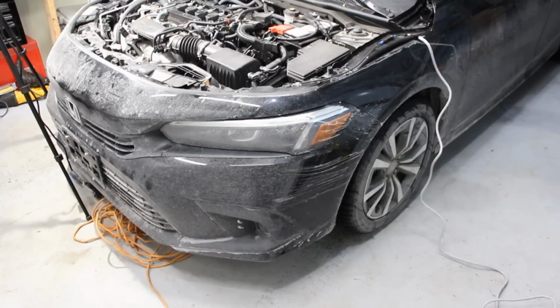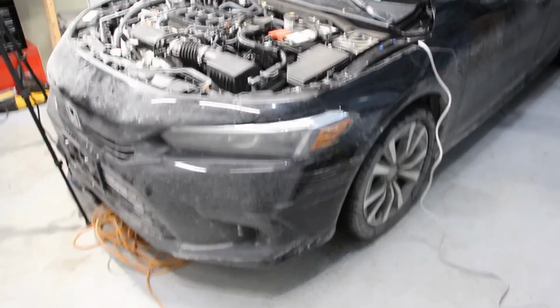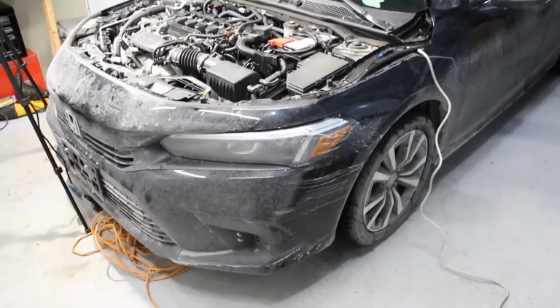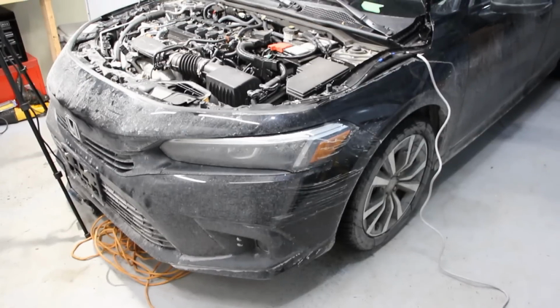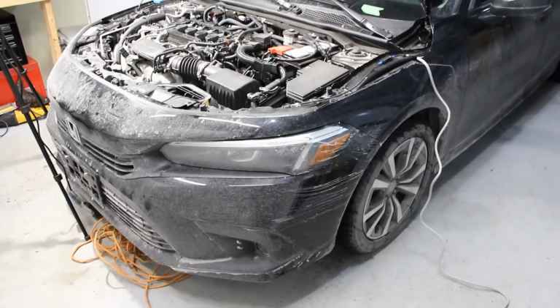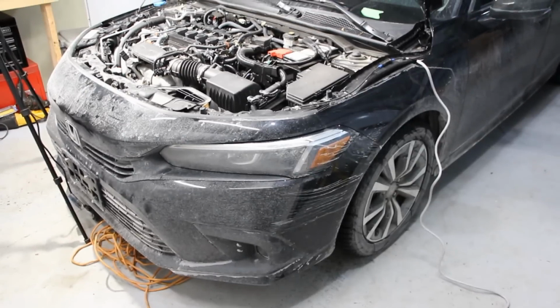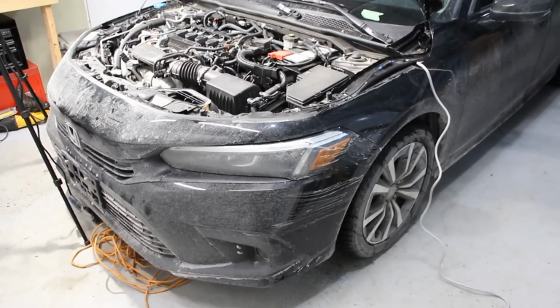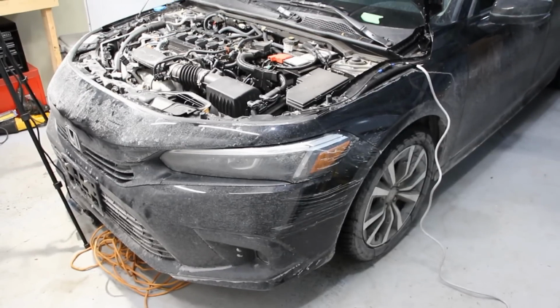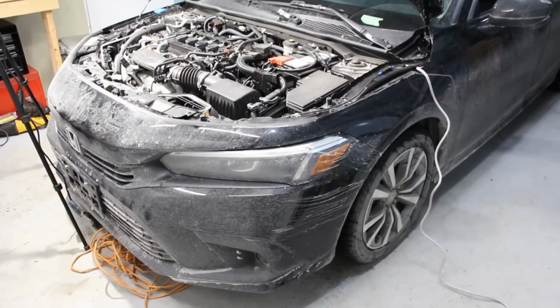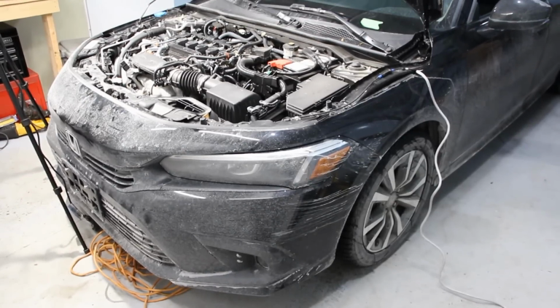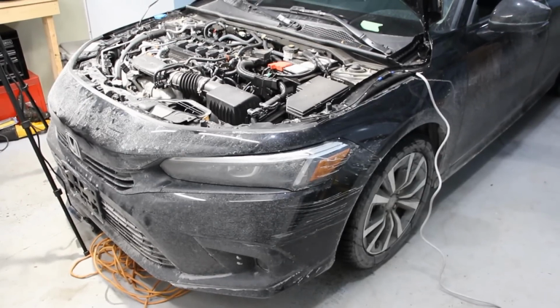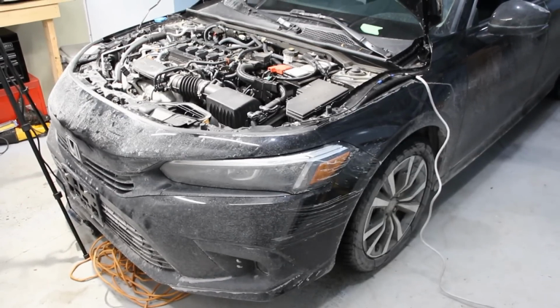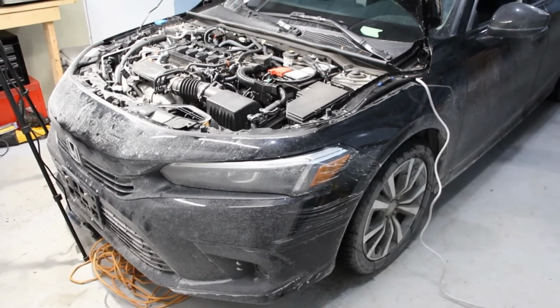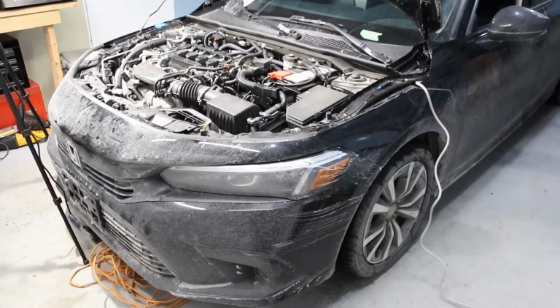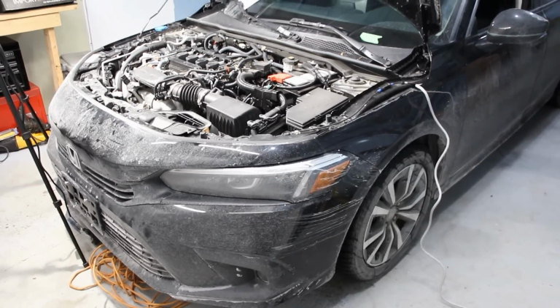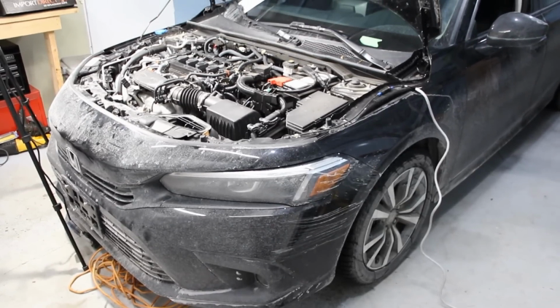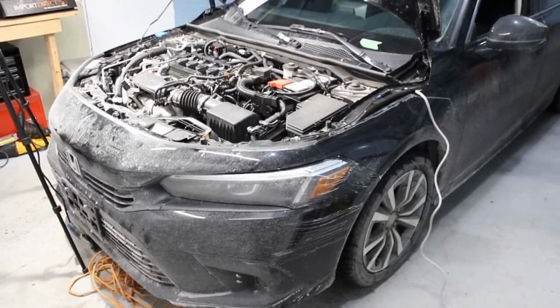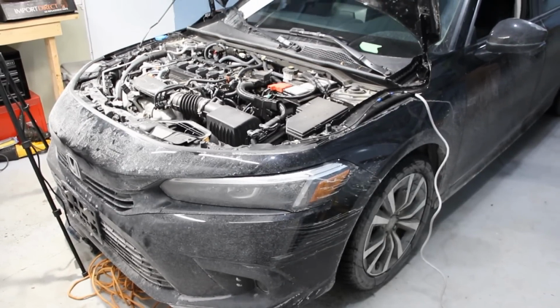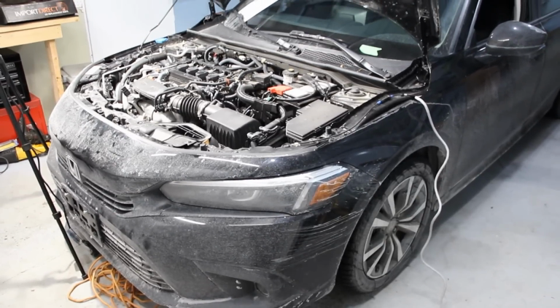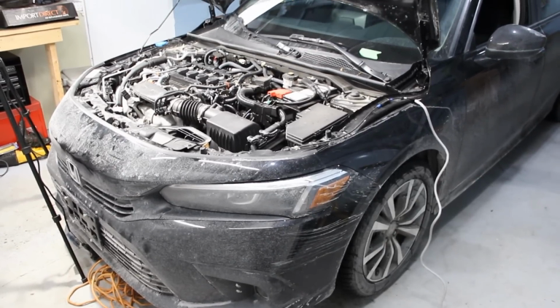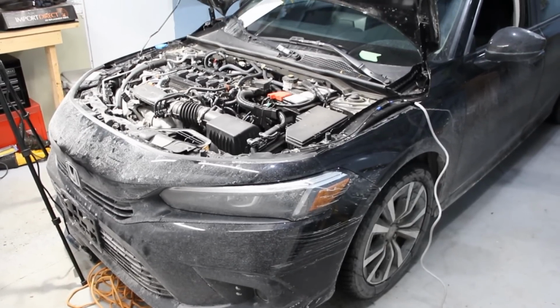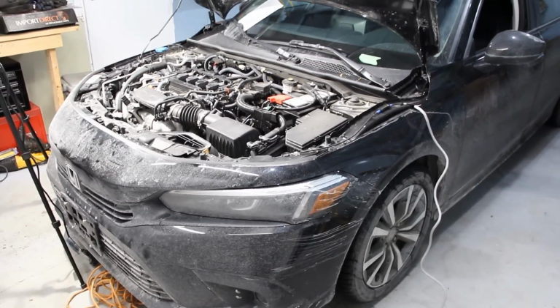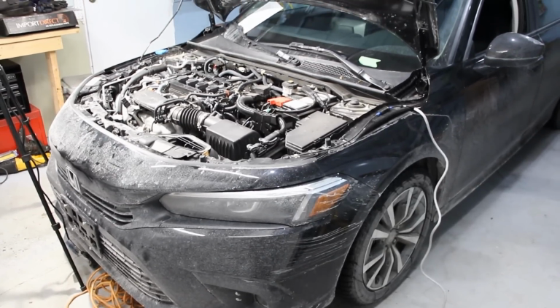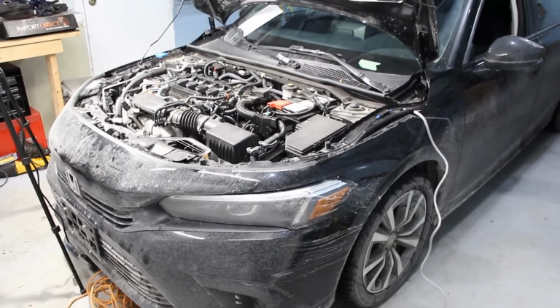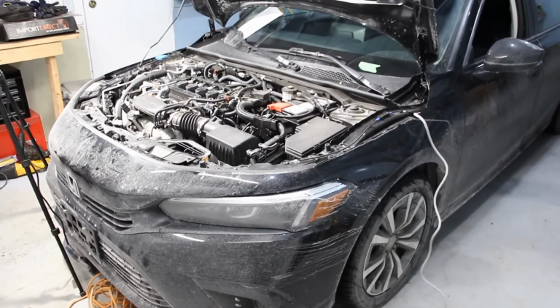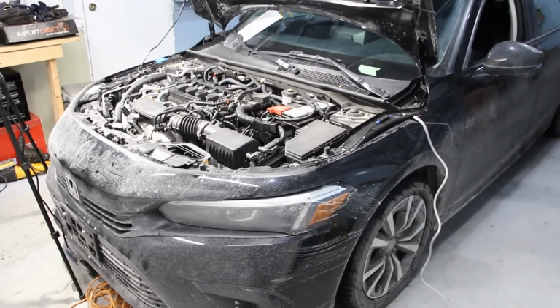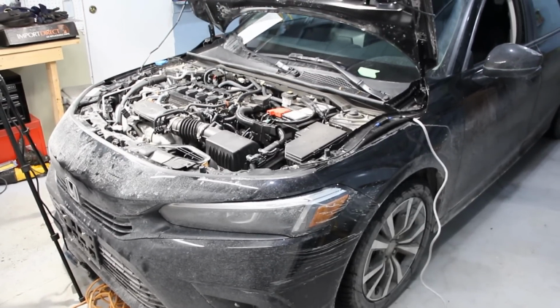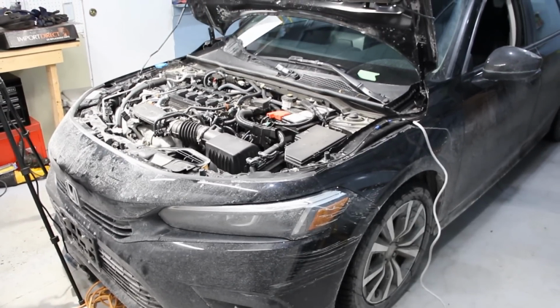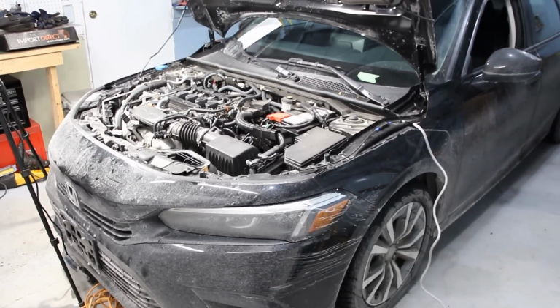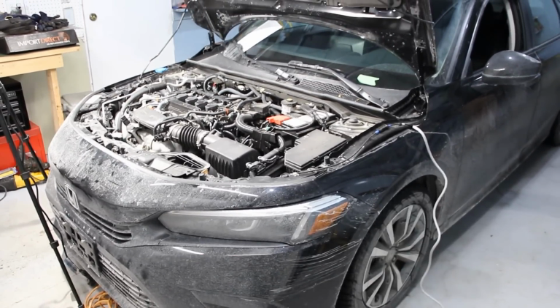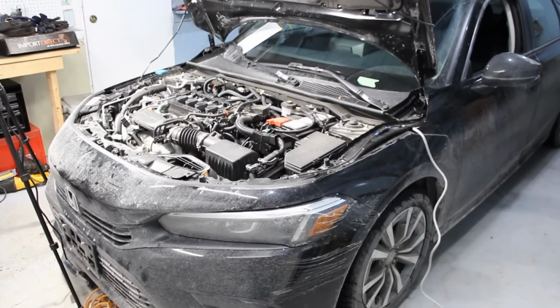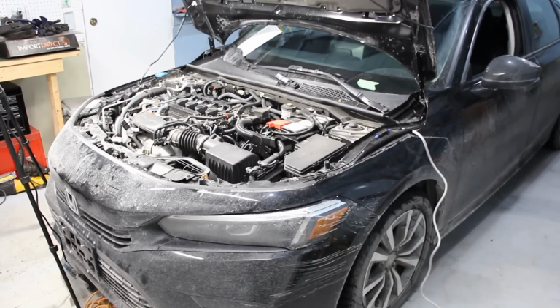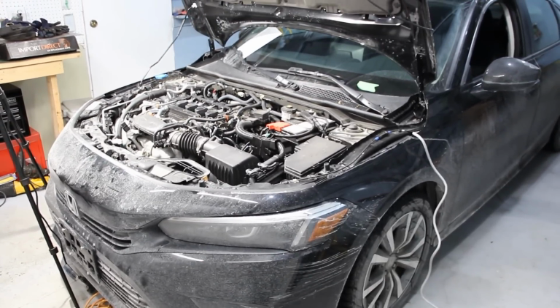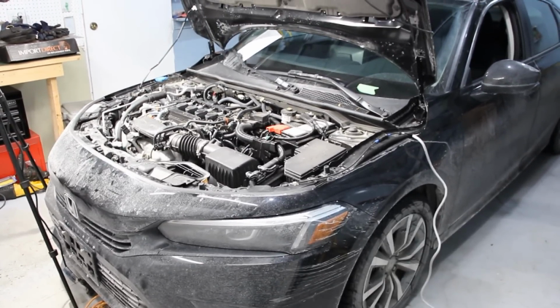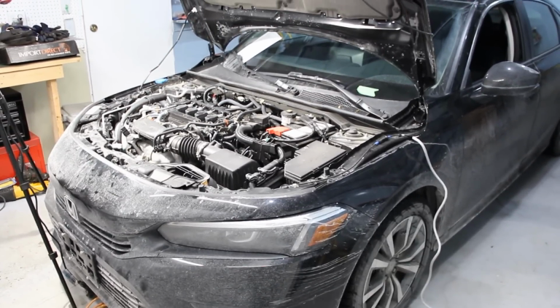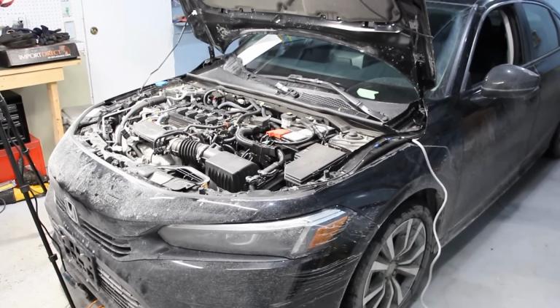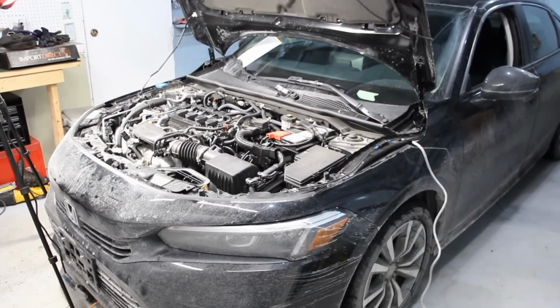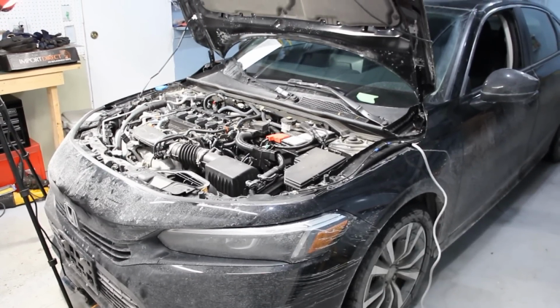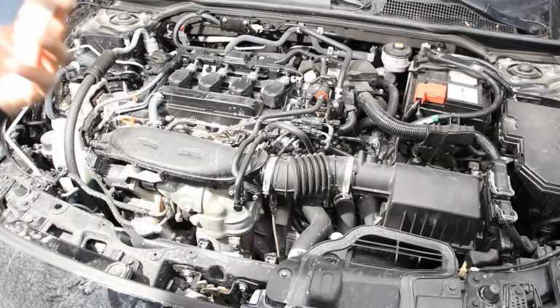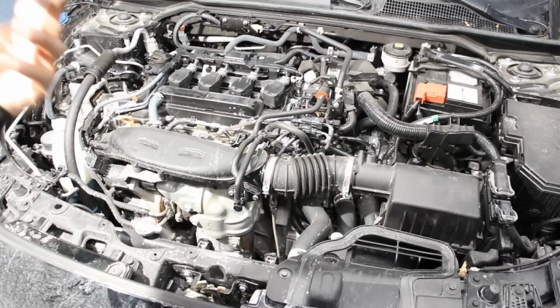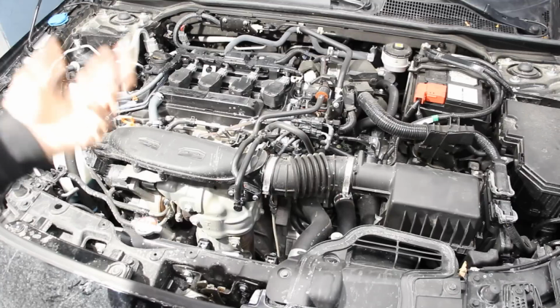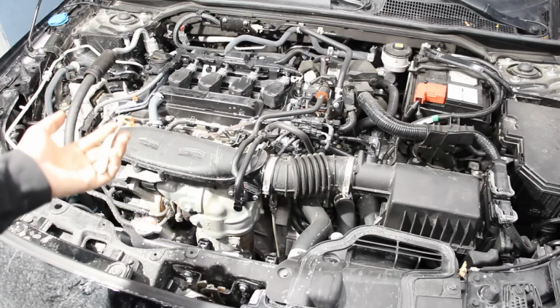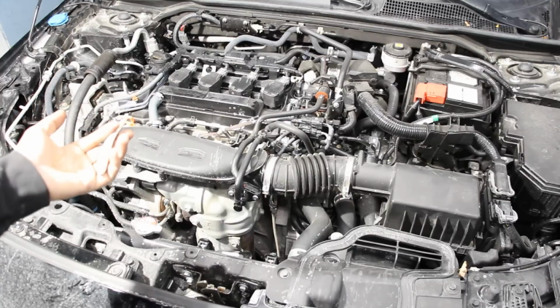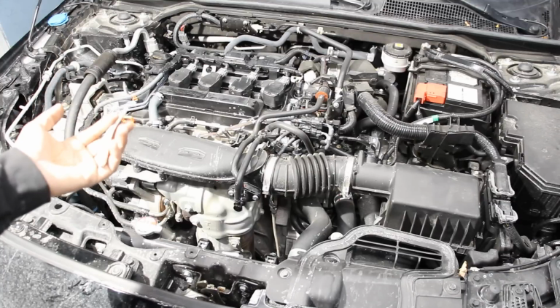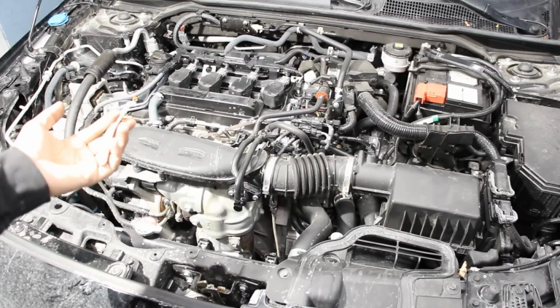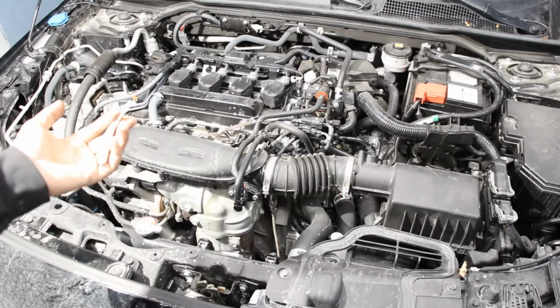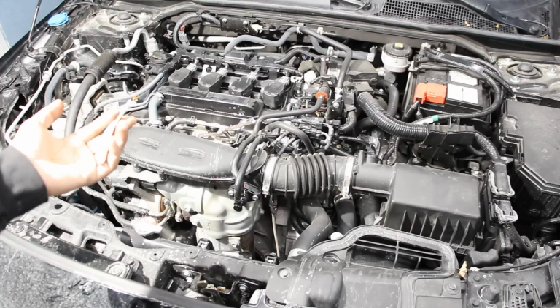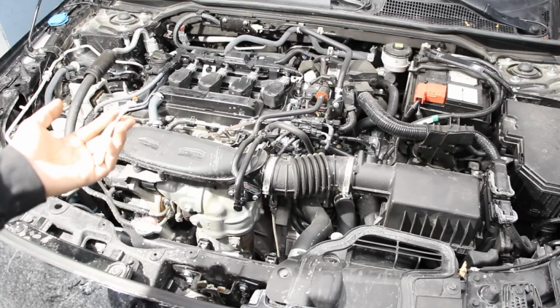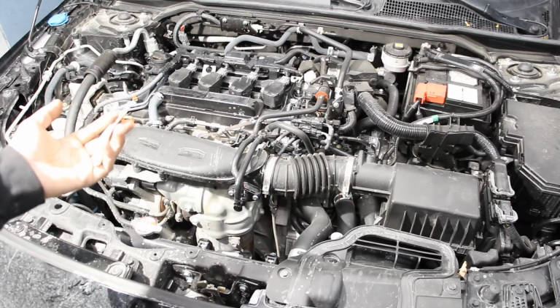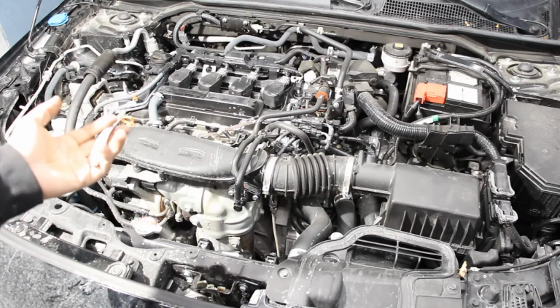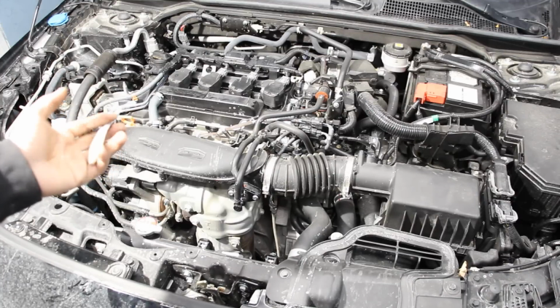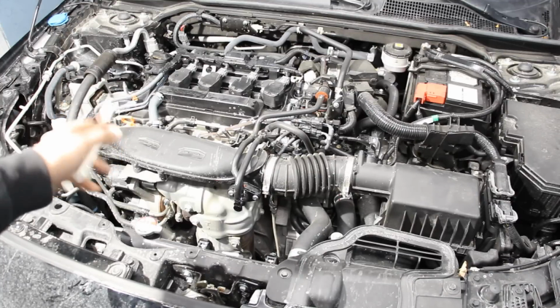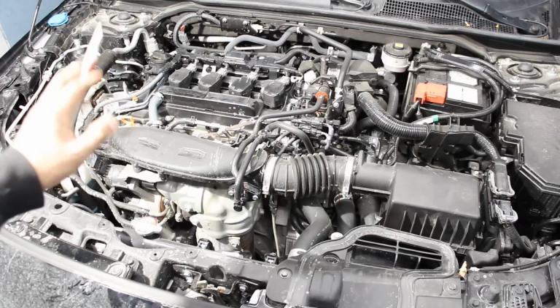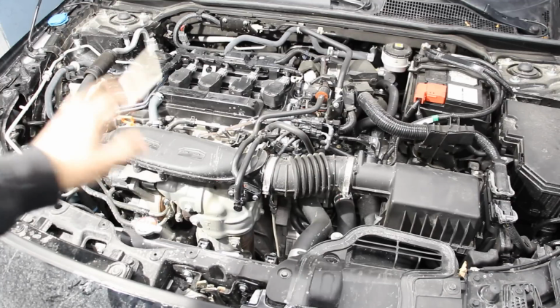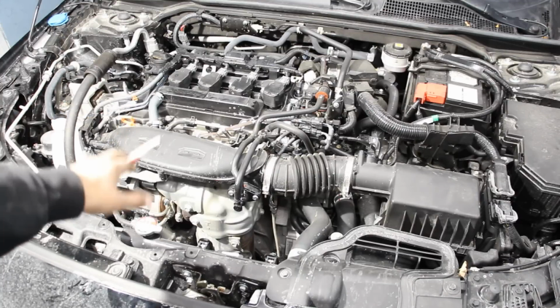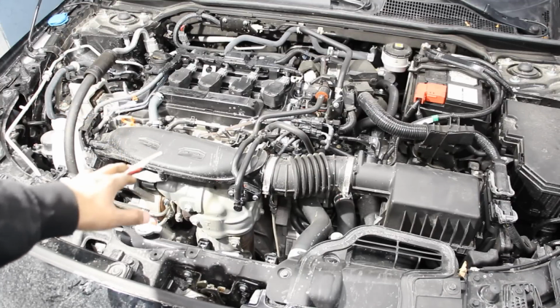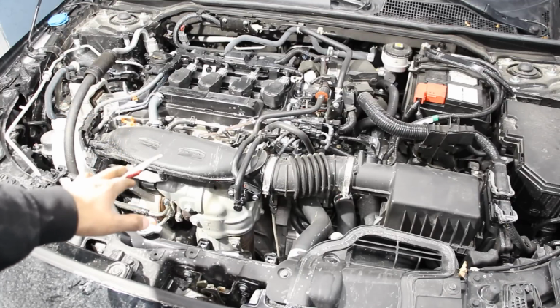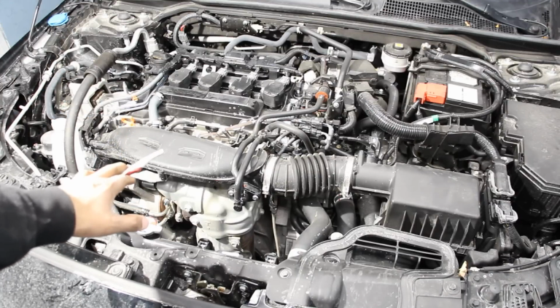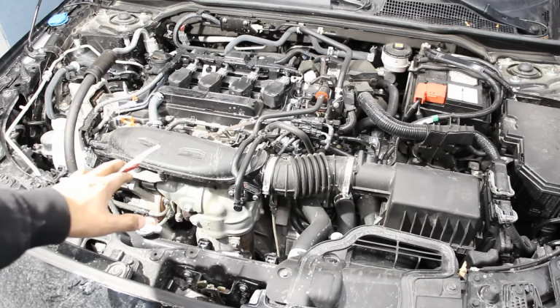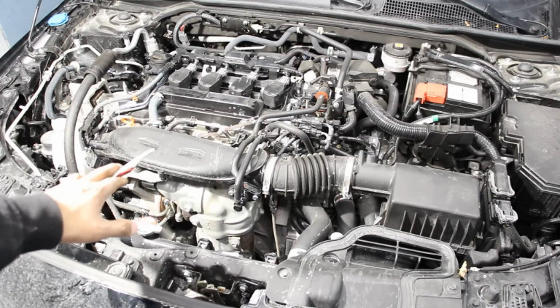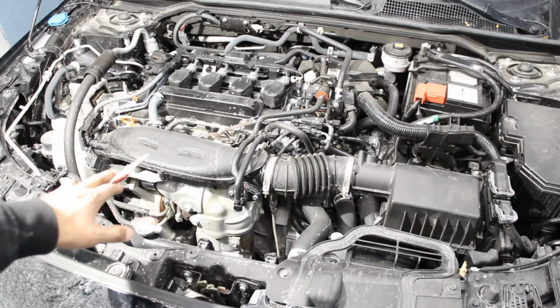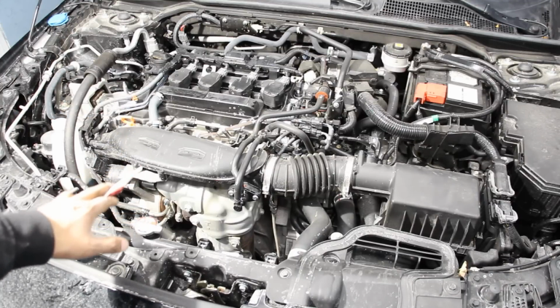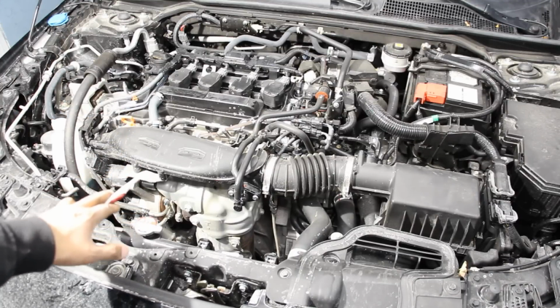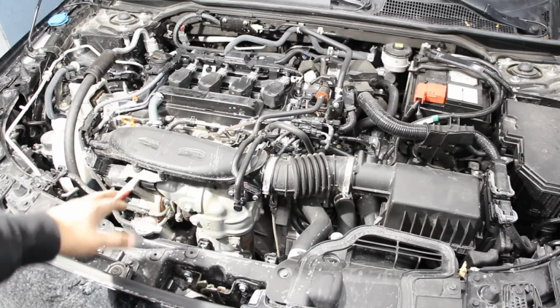Today we're going to be taking a look inside the Honda Civic to see what's inside and how it works. We're going to start by taking a look under the hood.